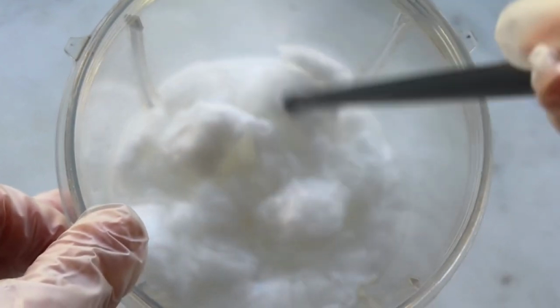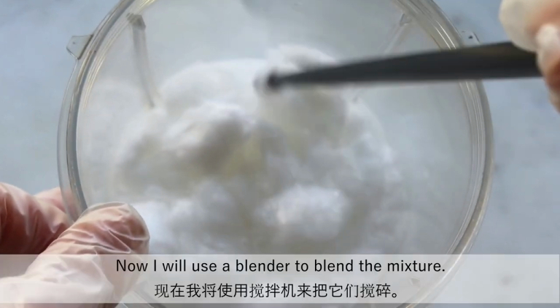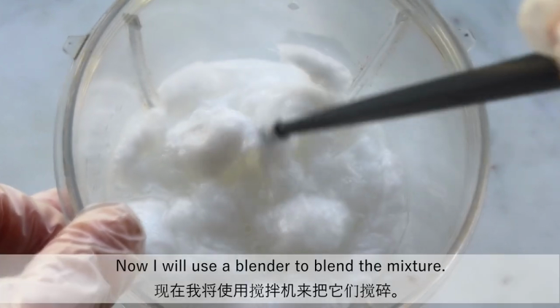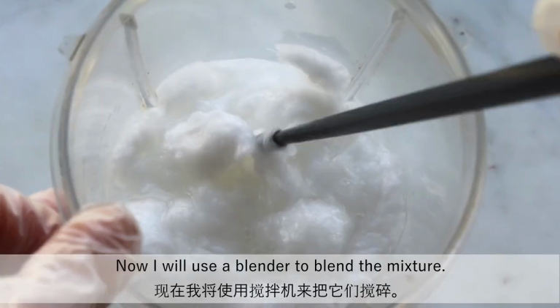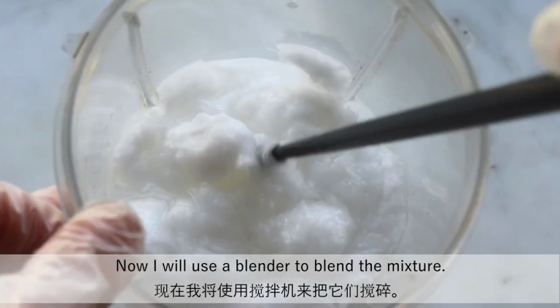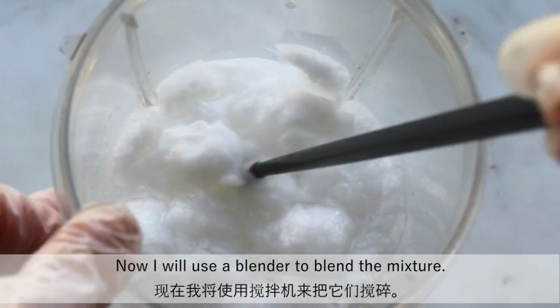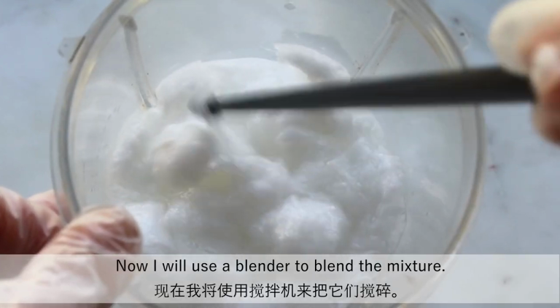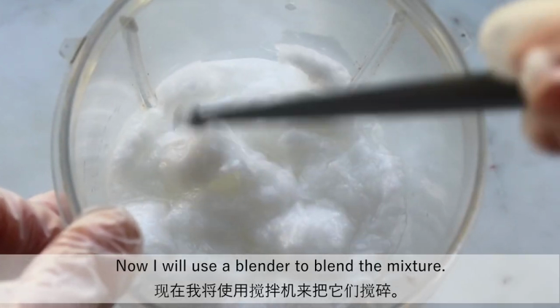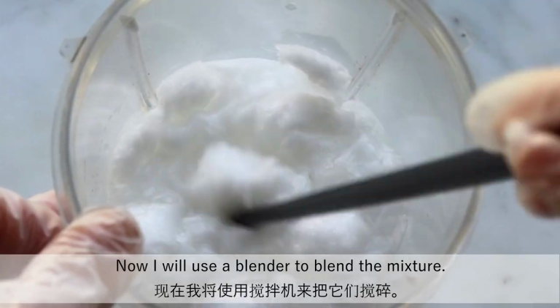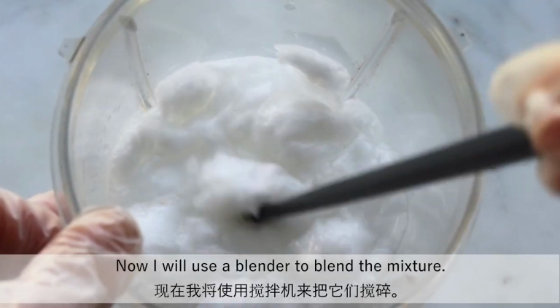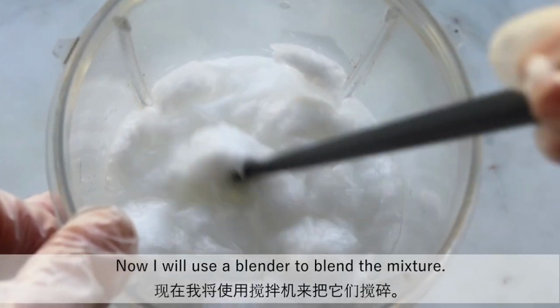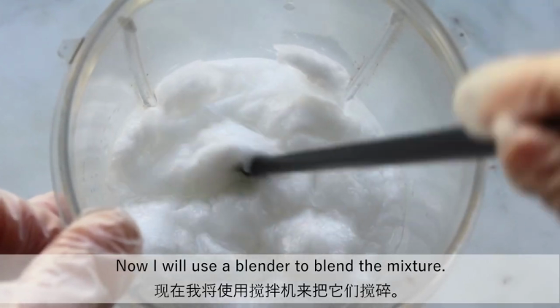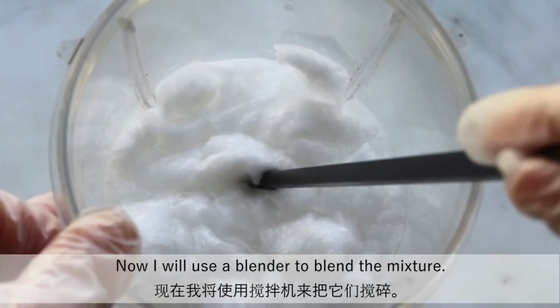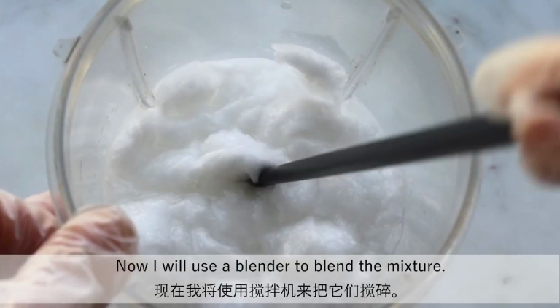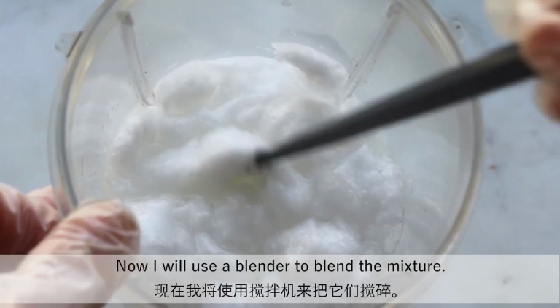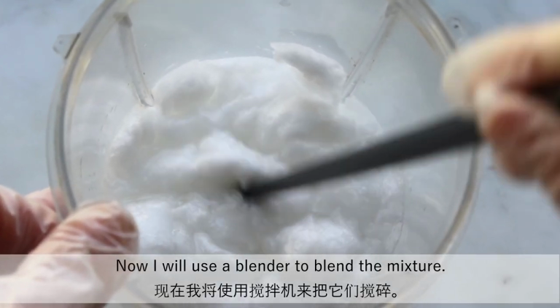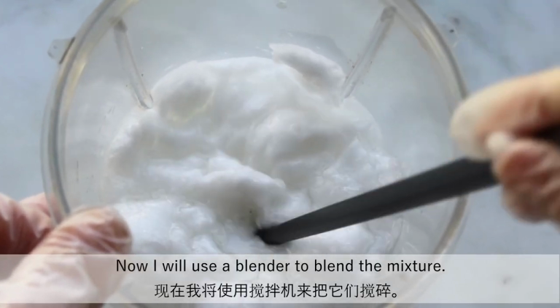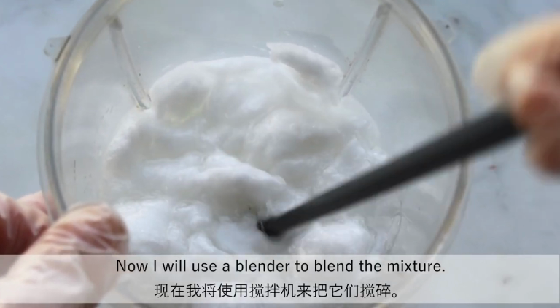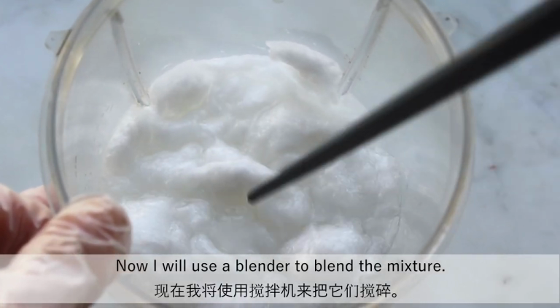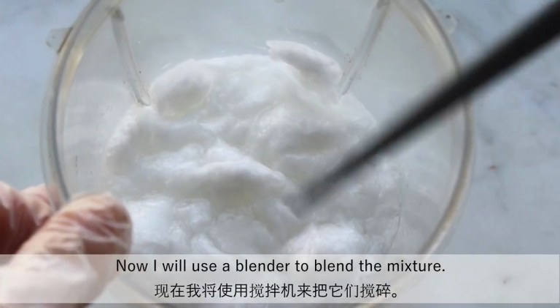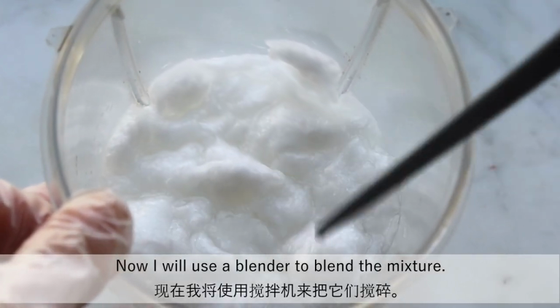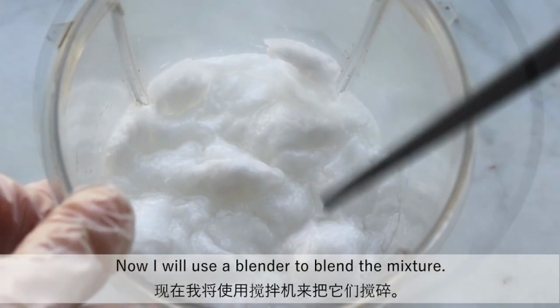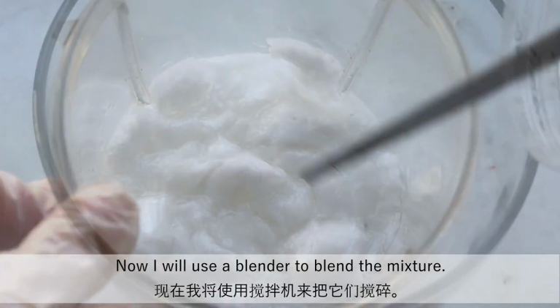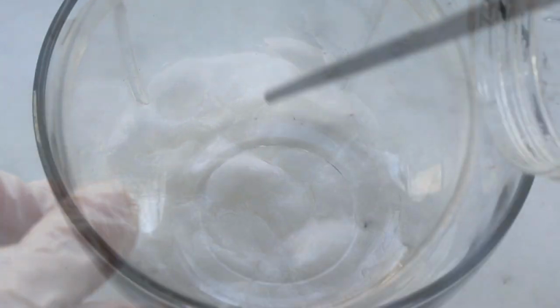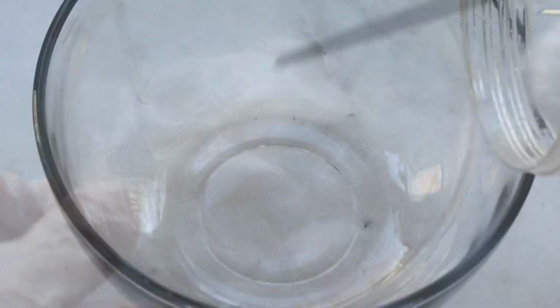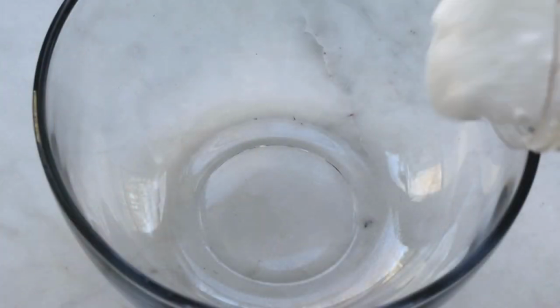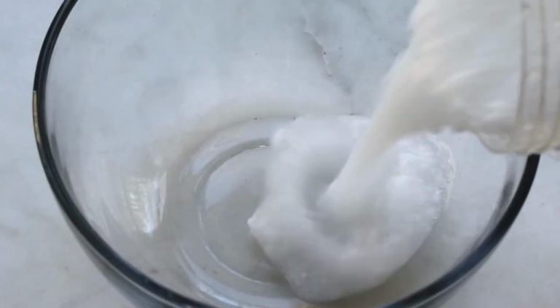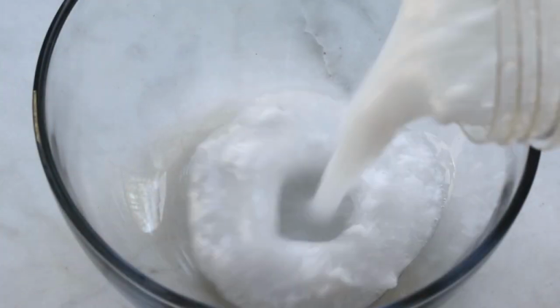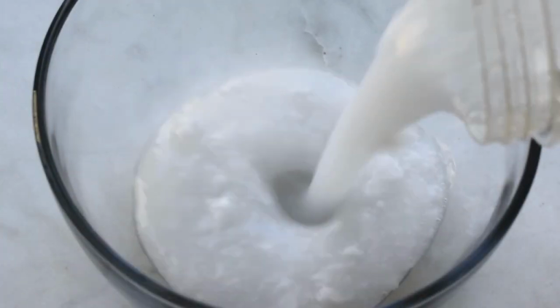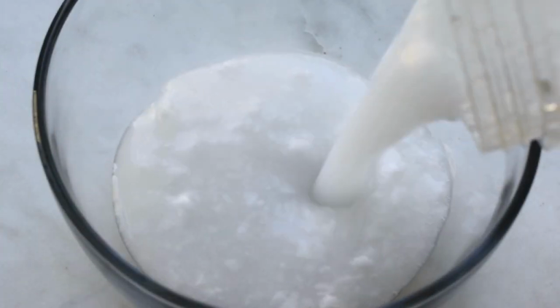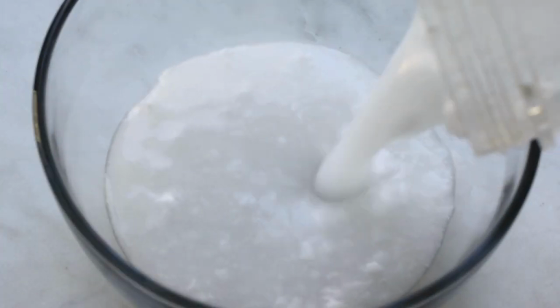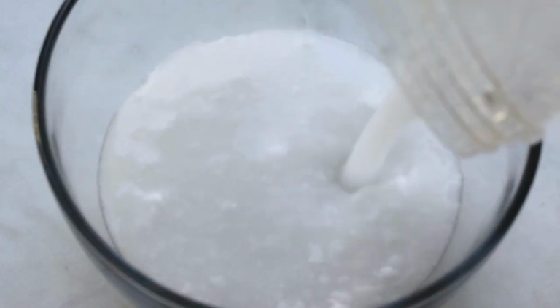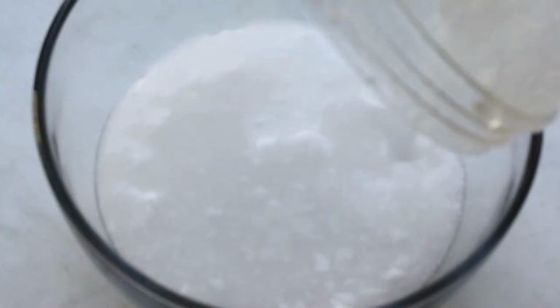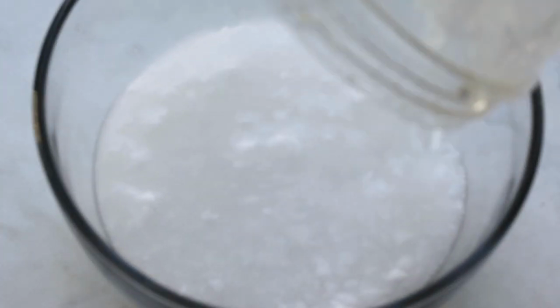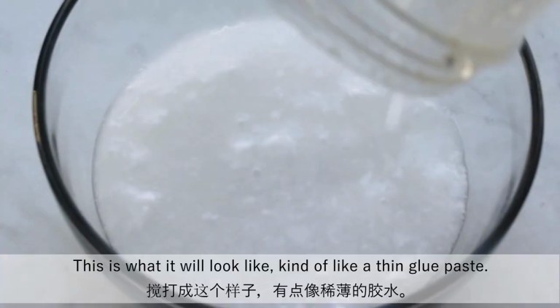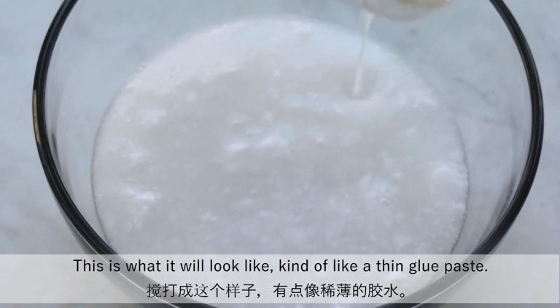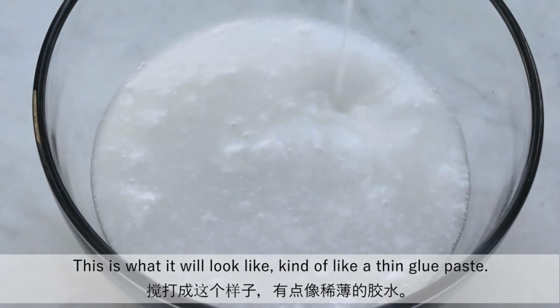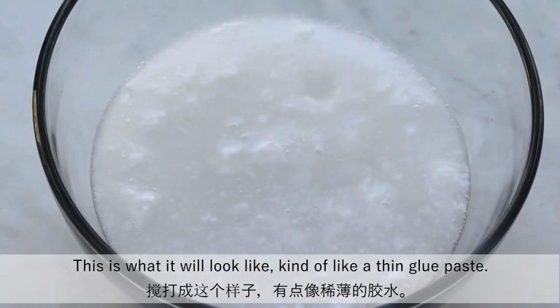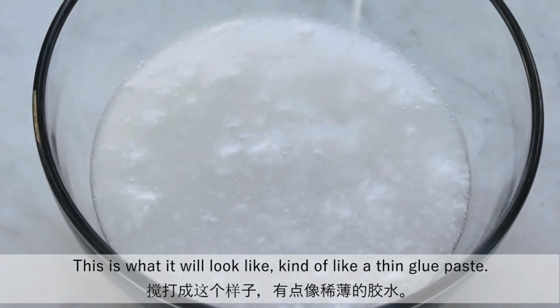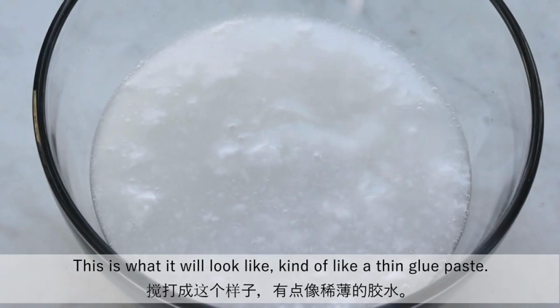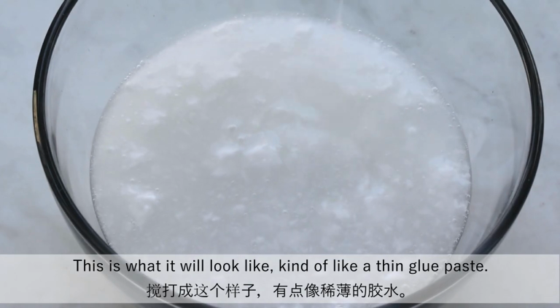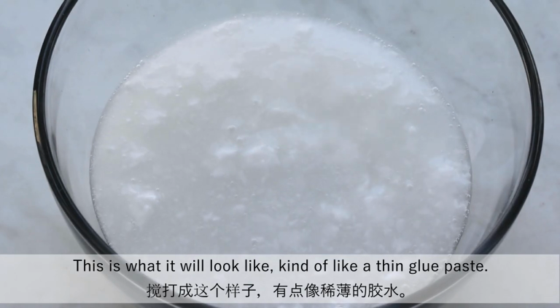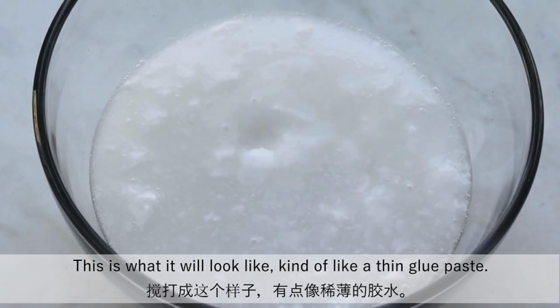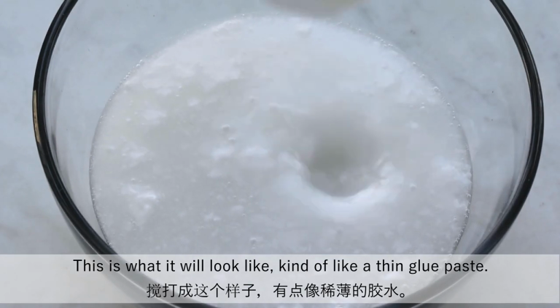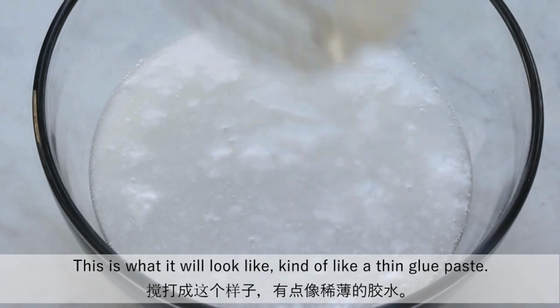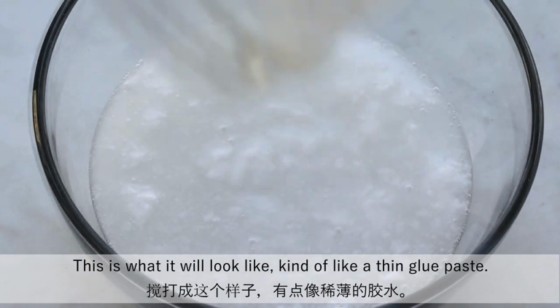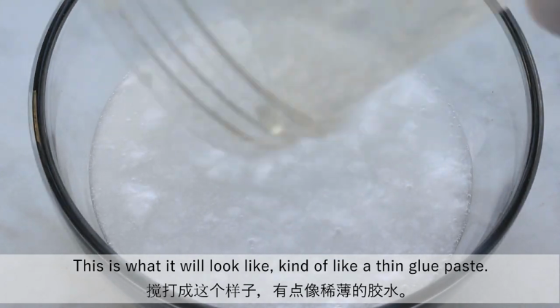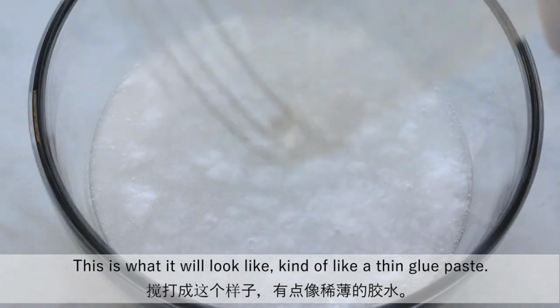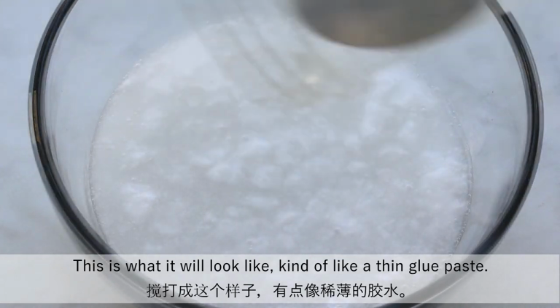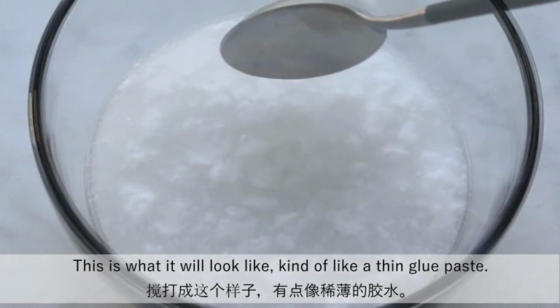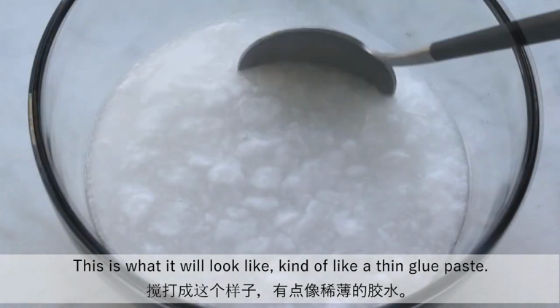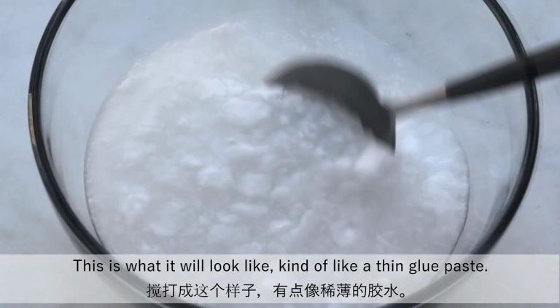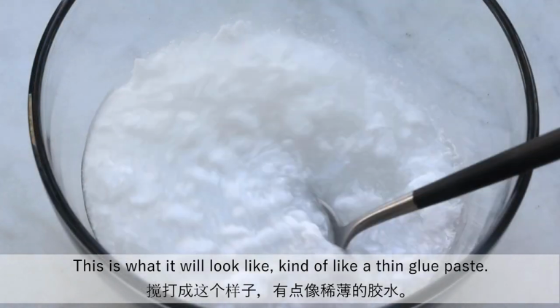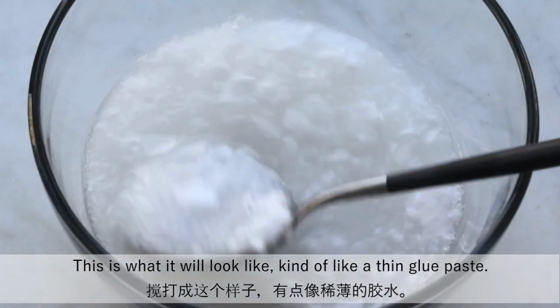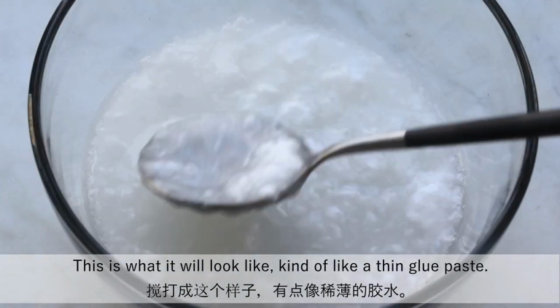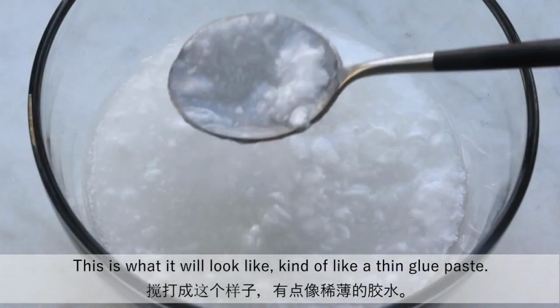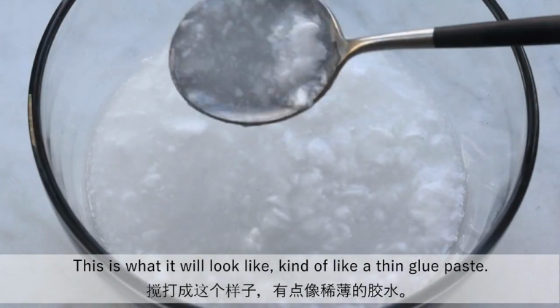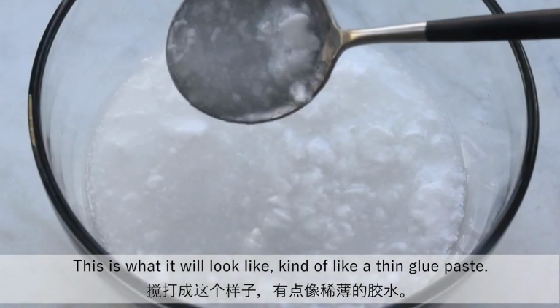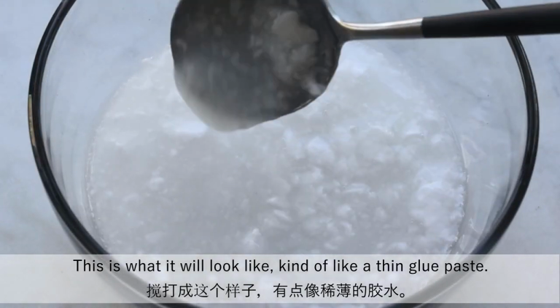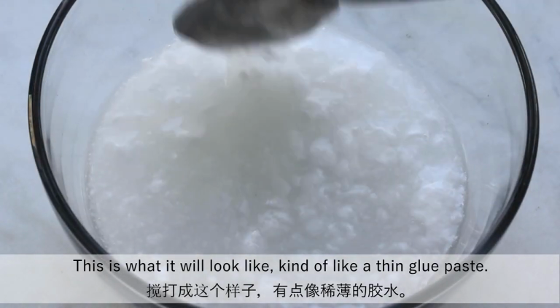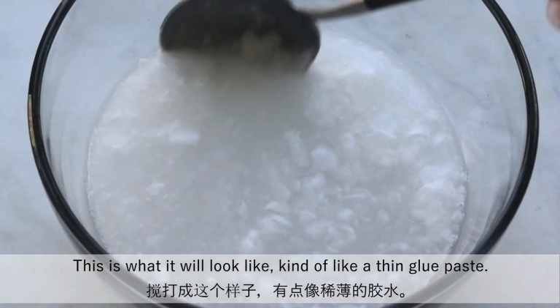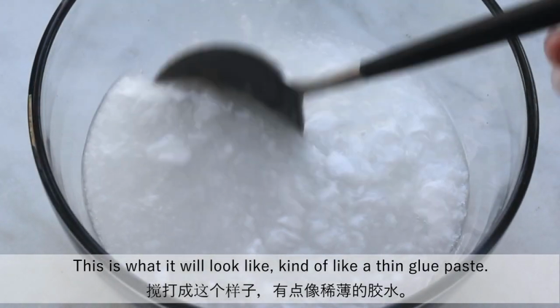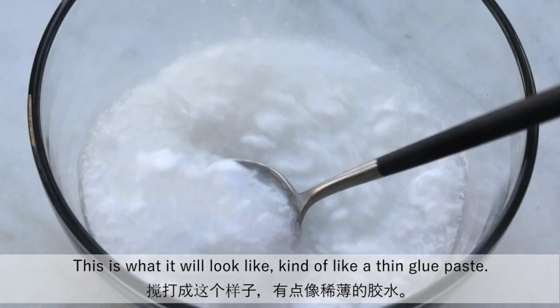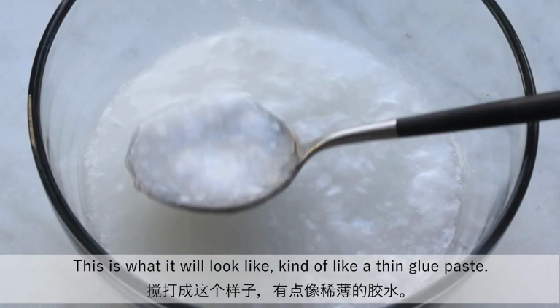Now I will use a blender to blend the mixture. This is what it will look like — kind of like a thin glue paste.